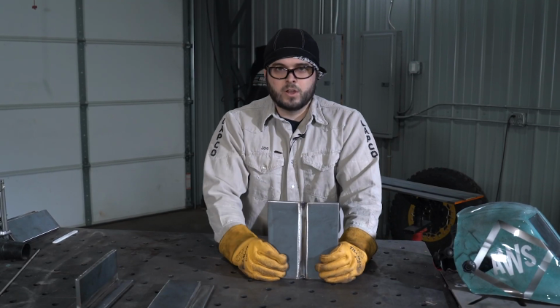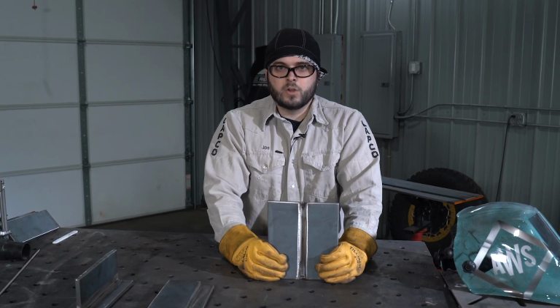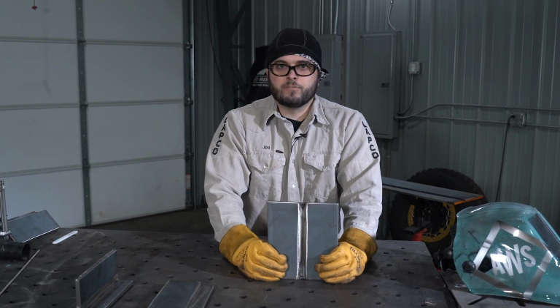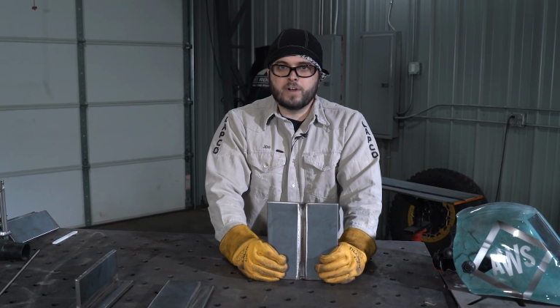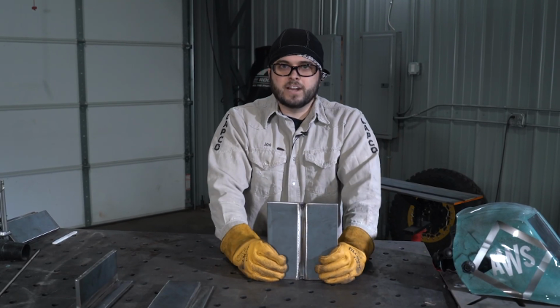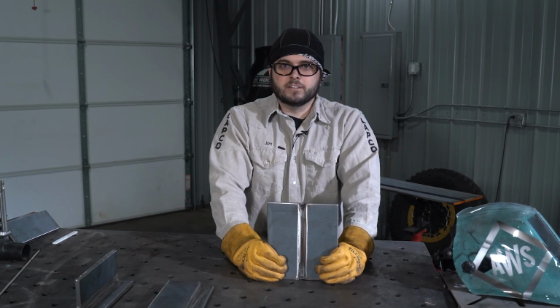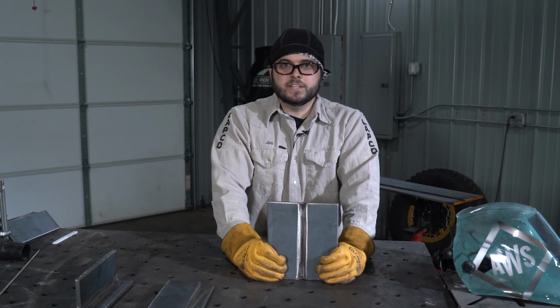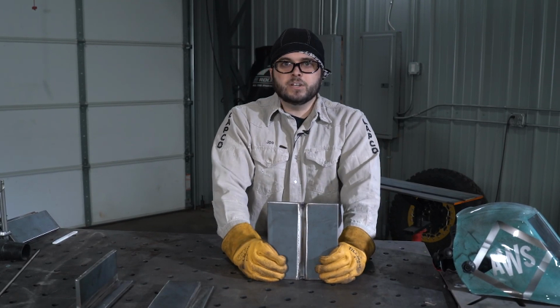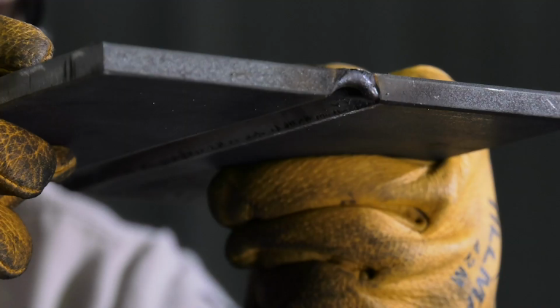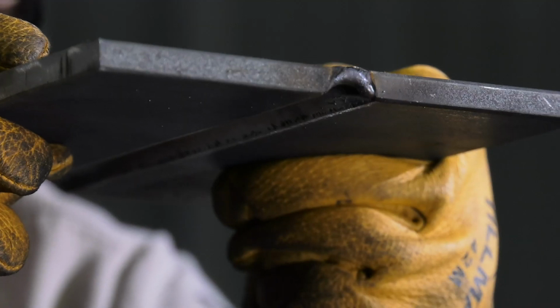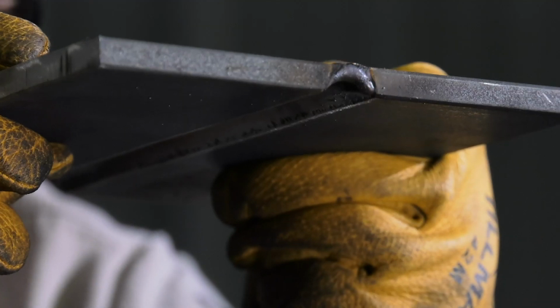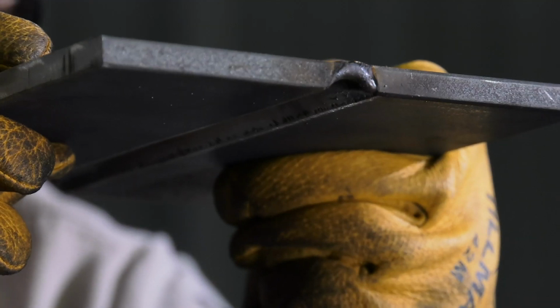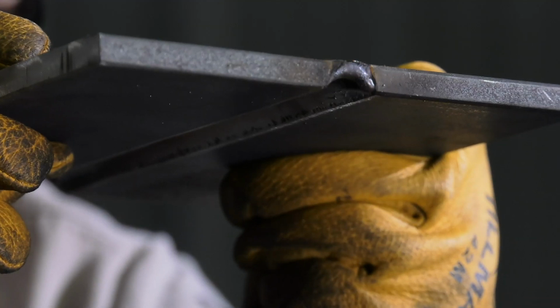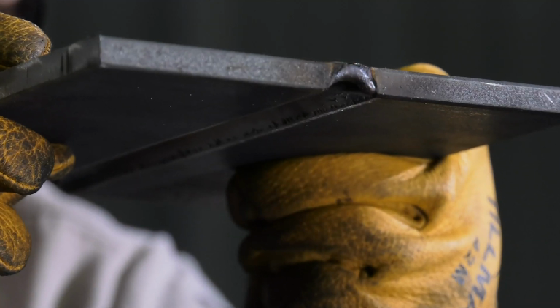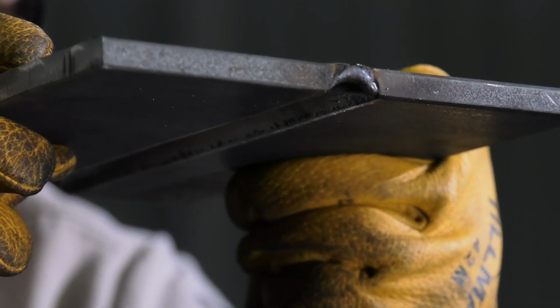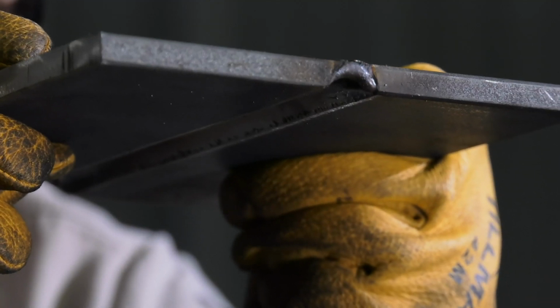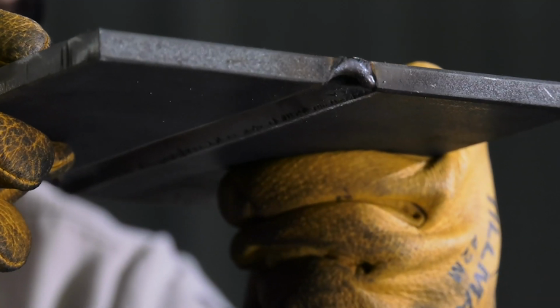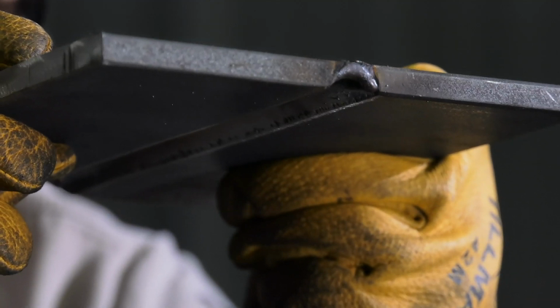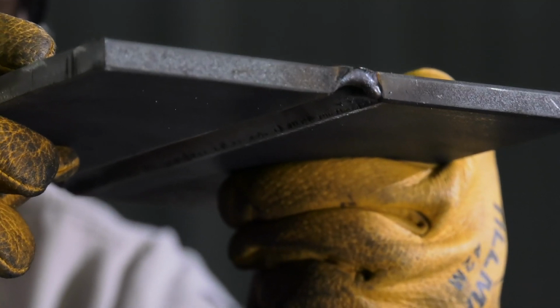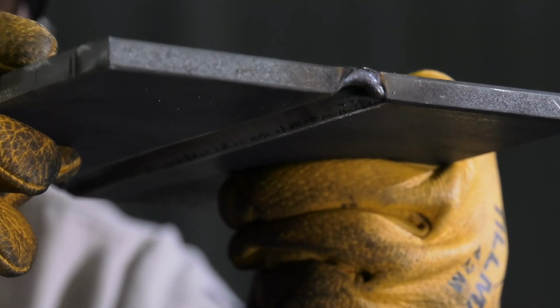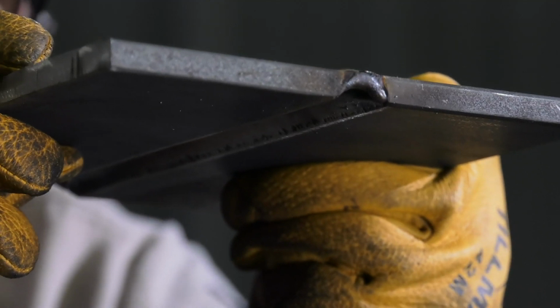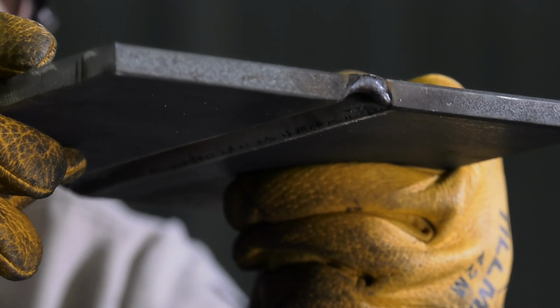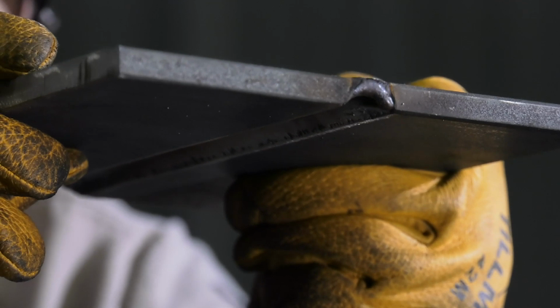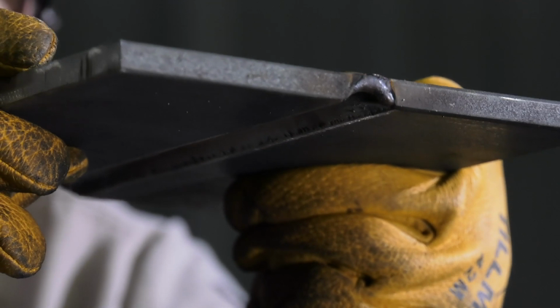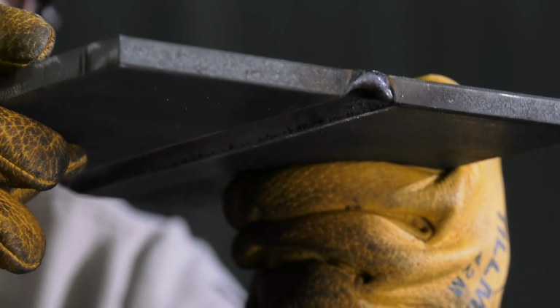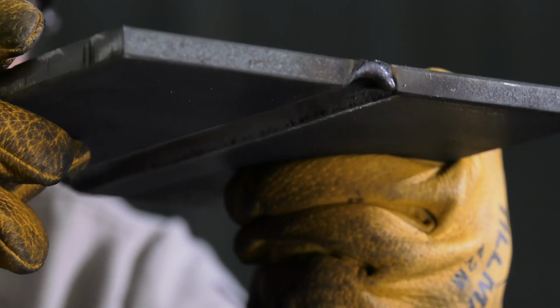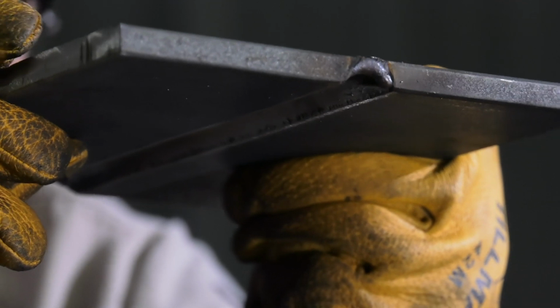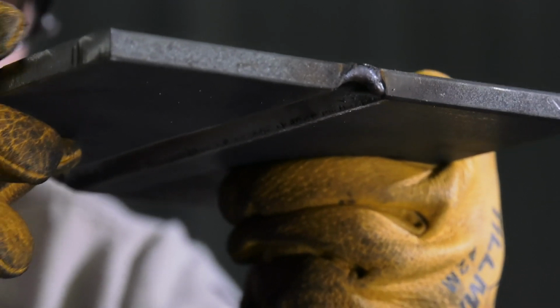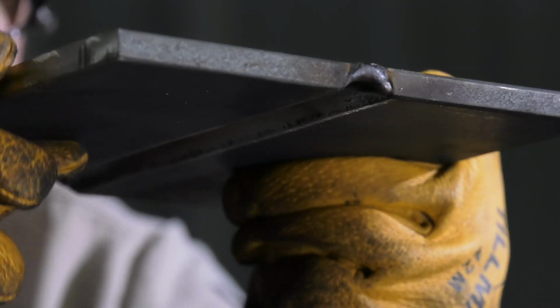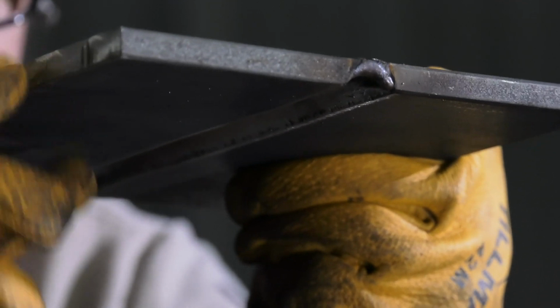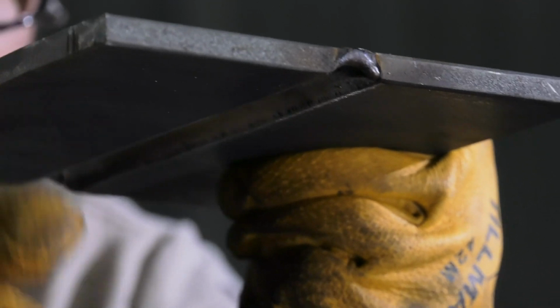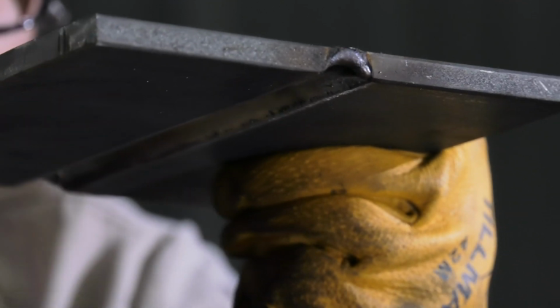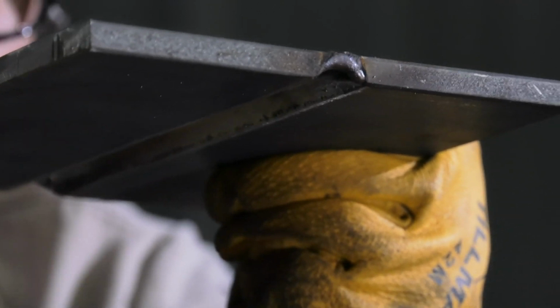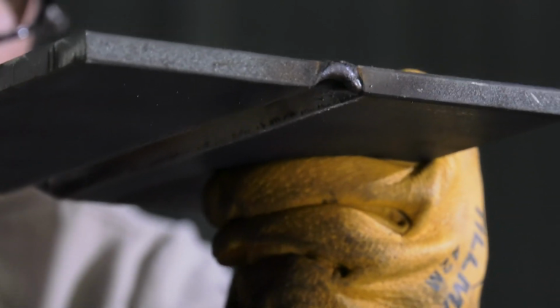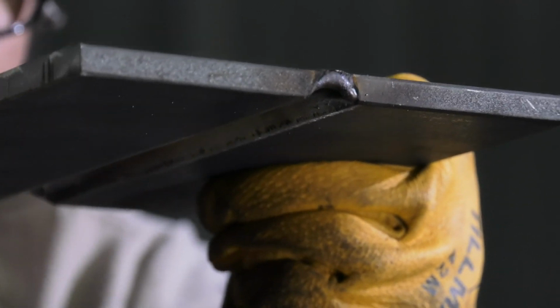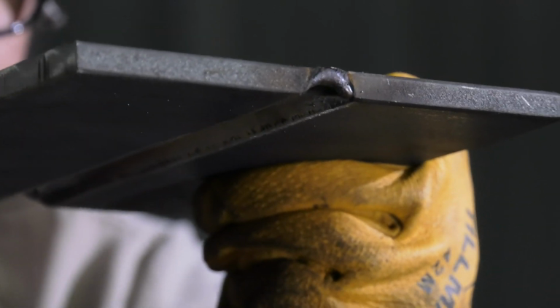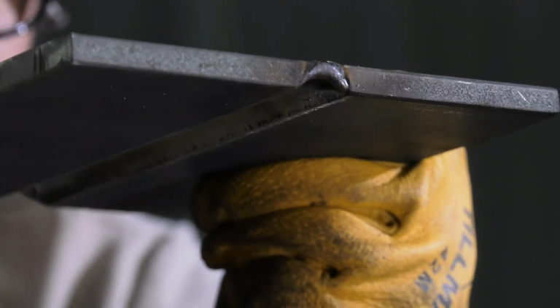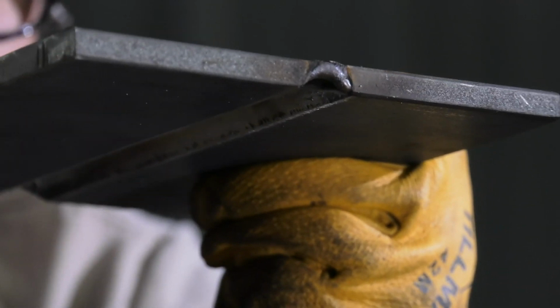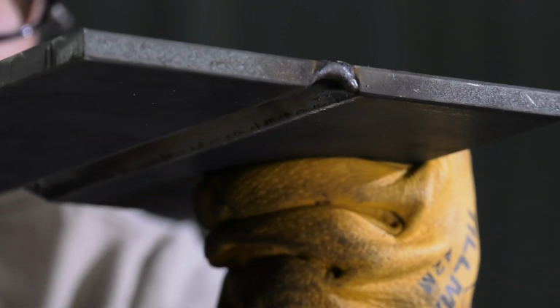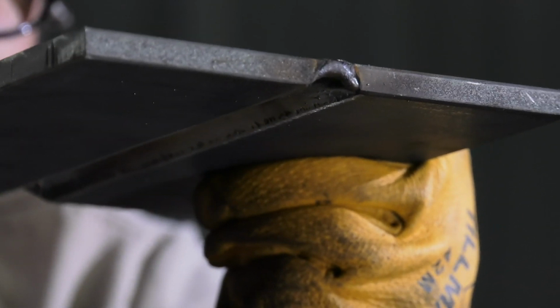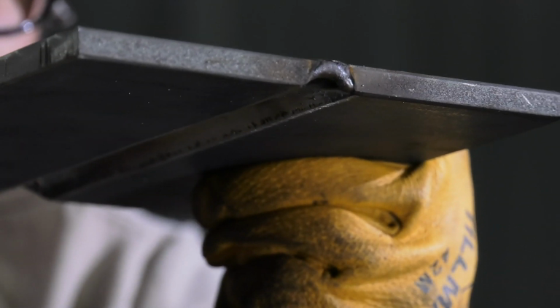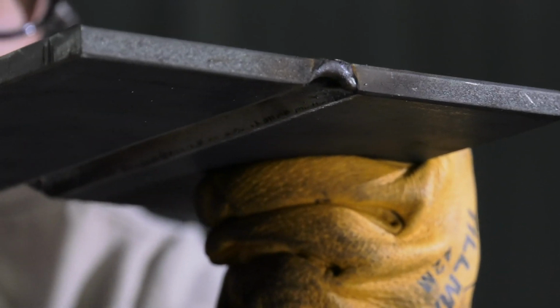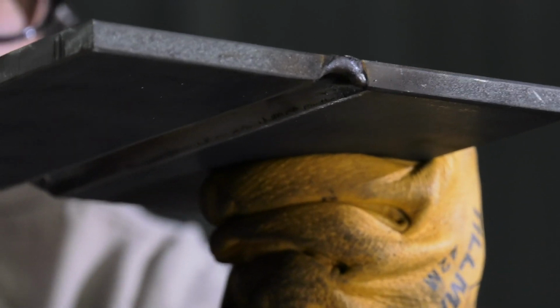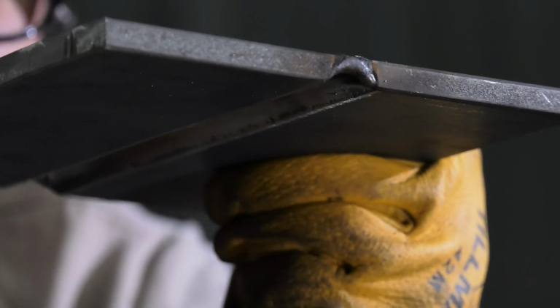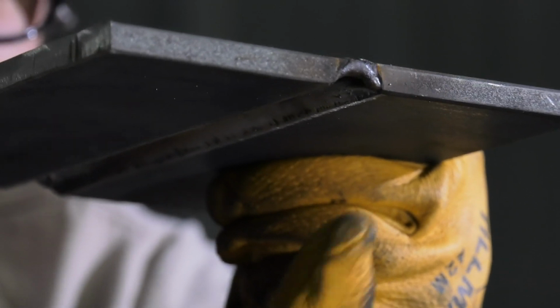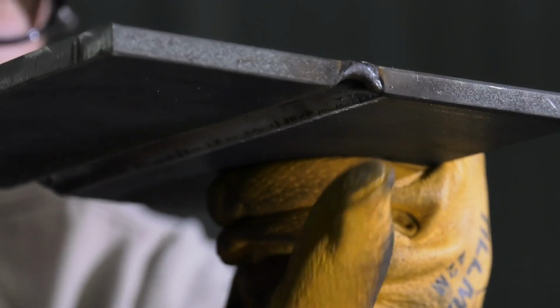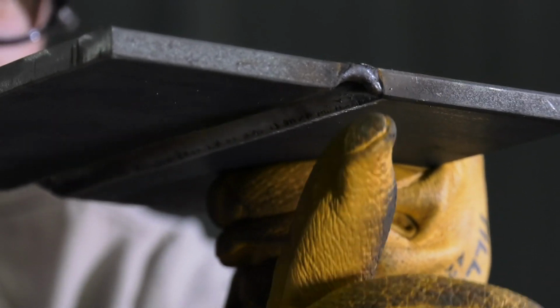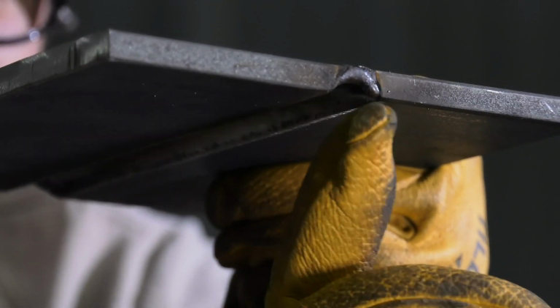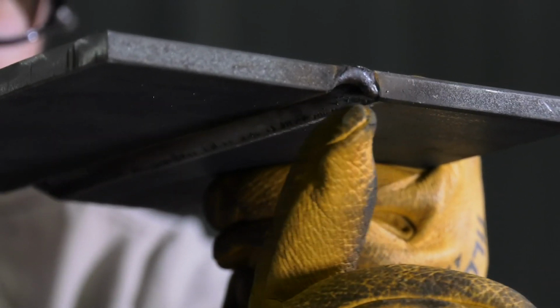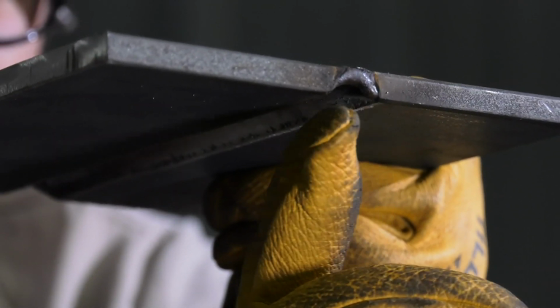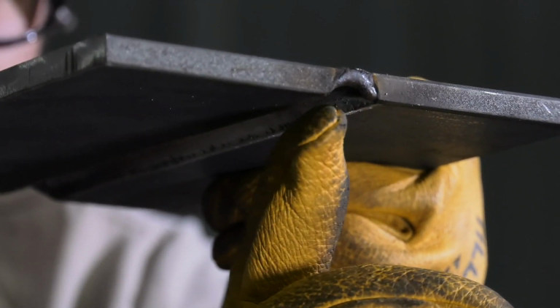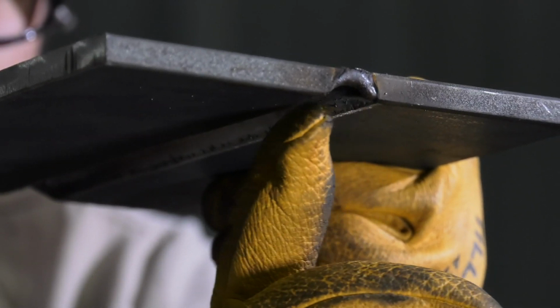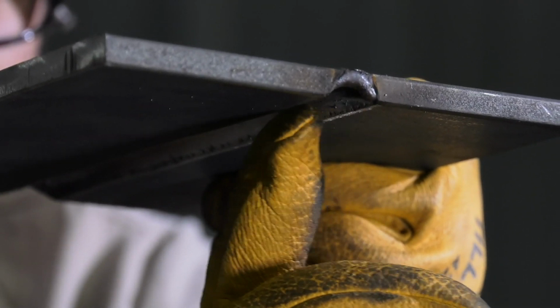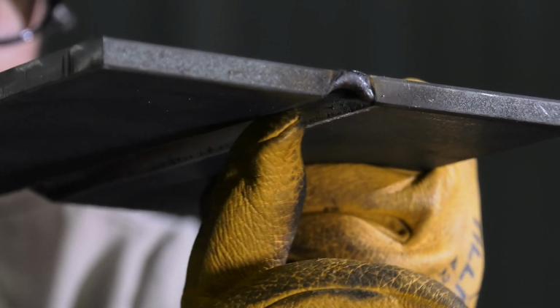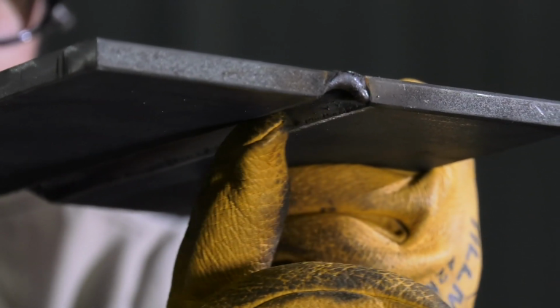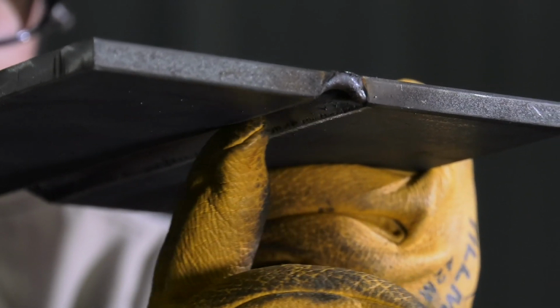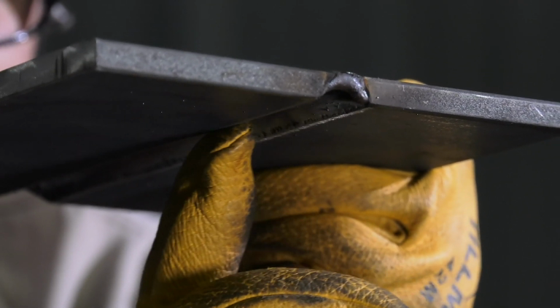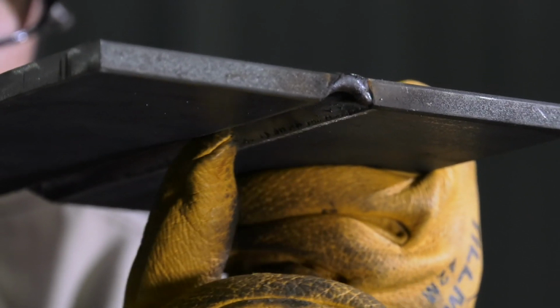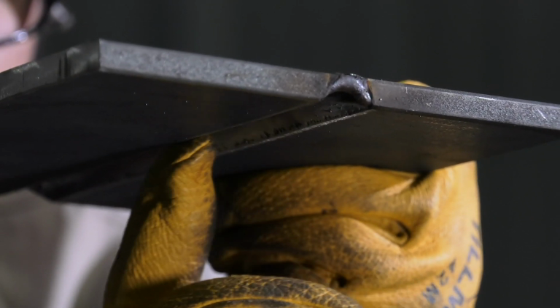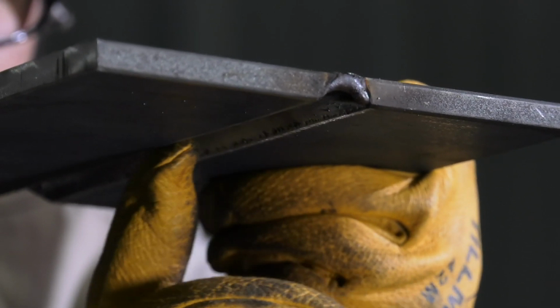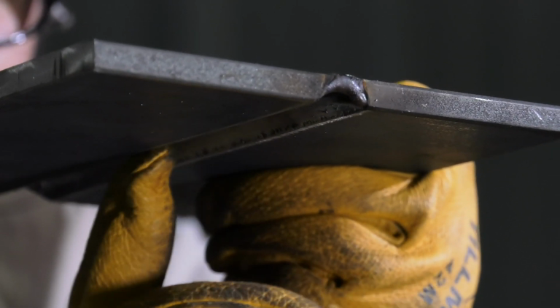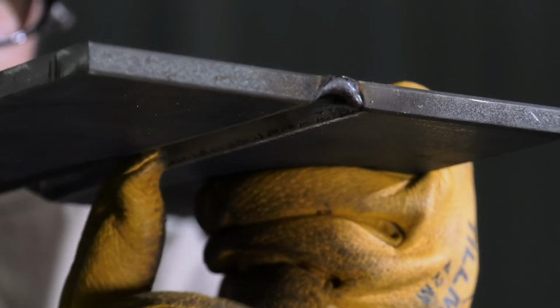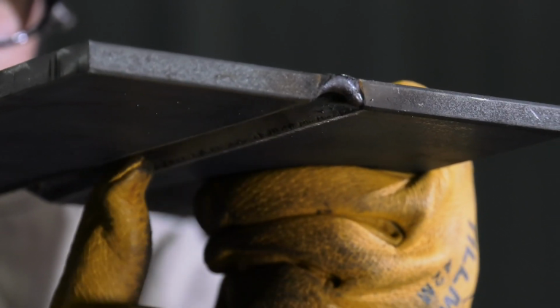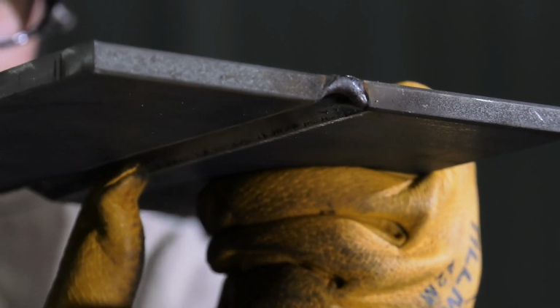Finally, the overhead position, identified by the number four. Often one of the hardest welds to complete.